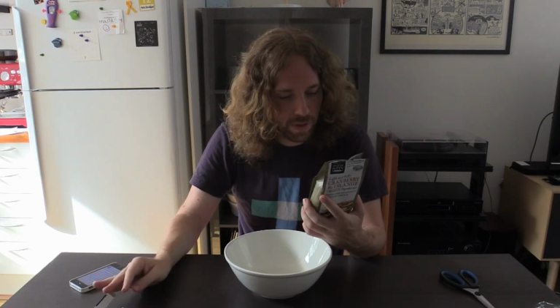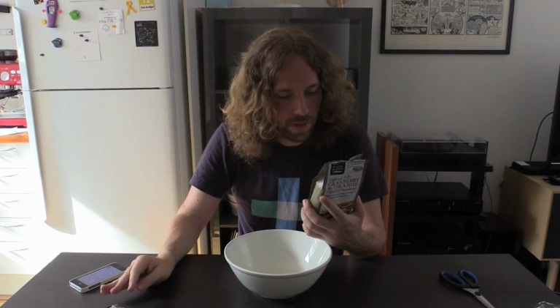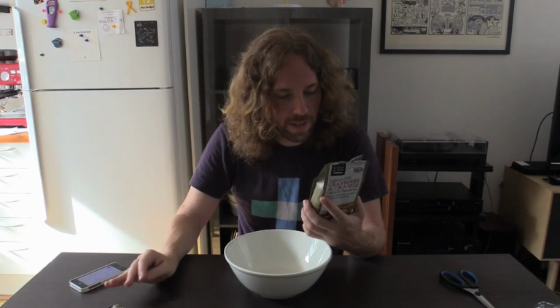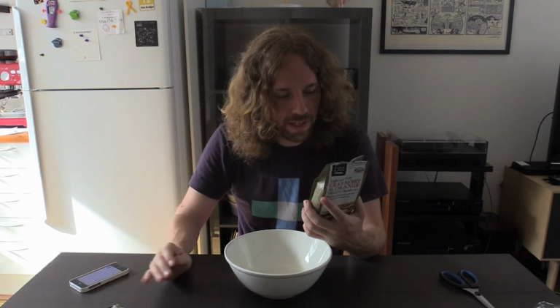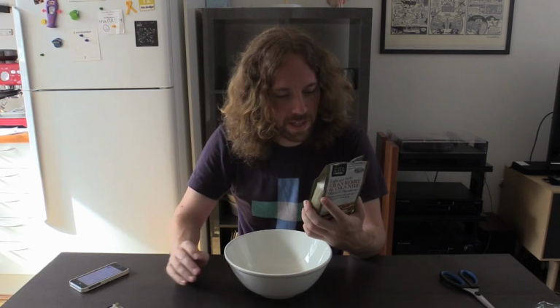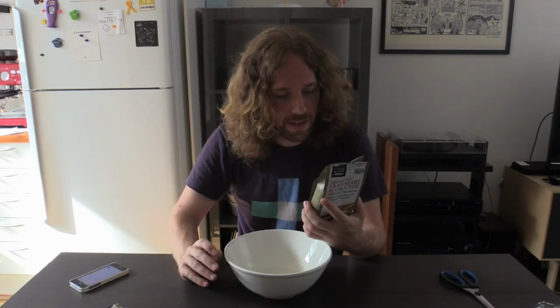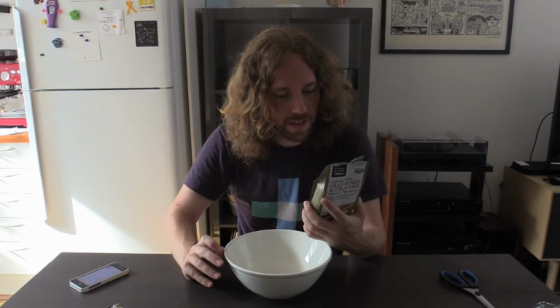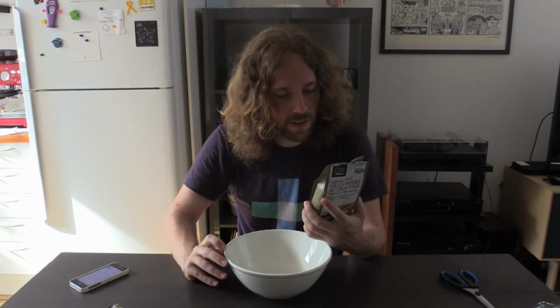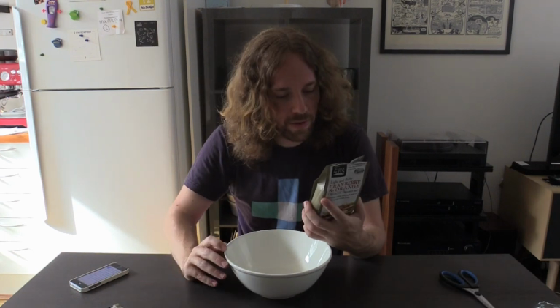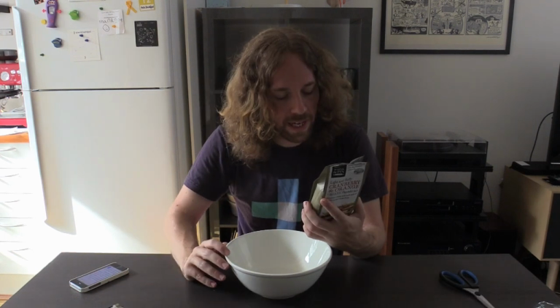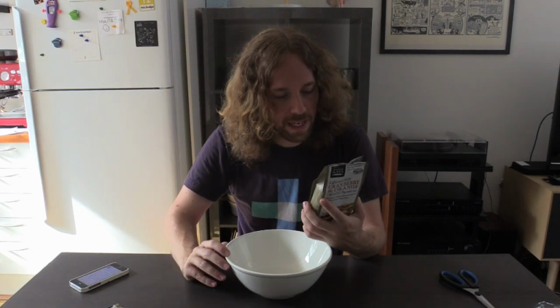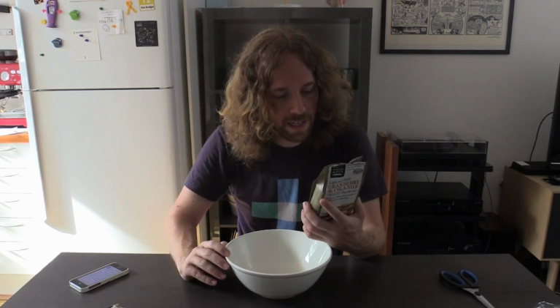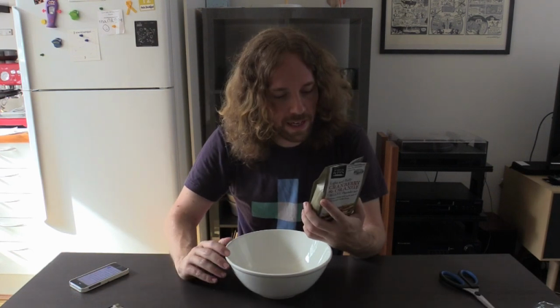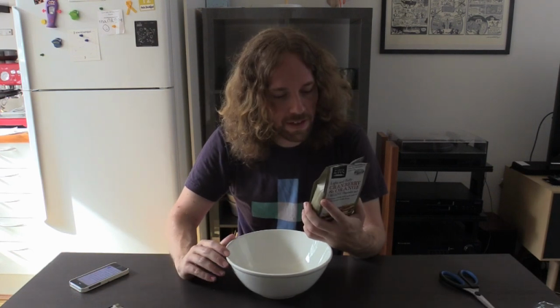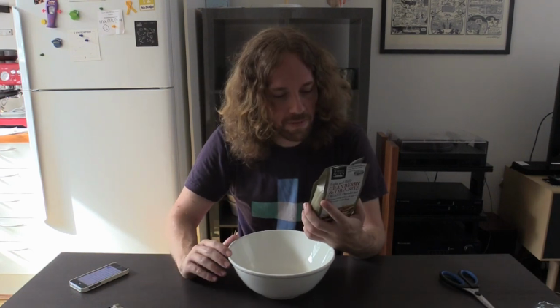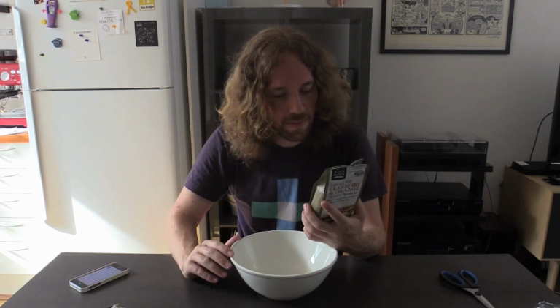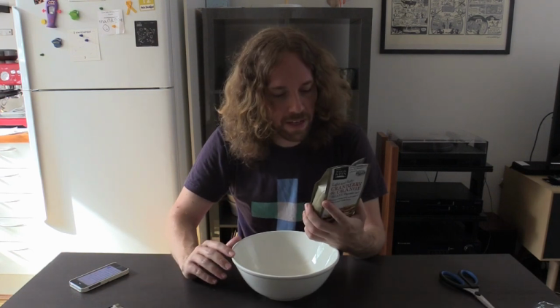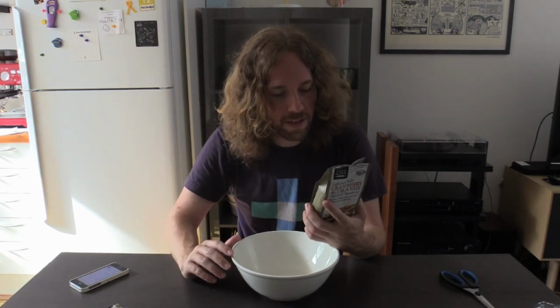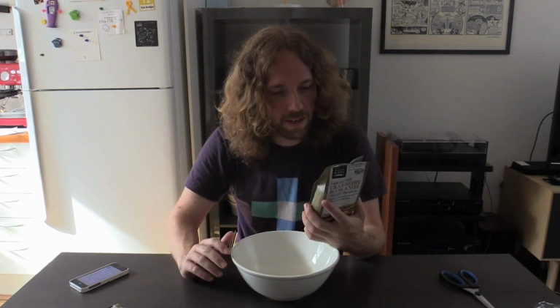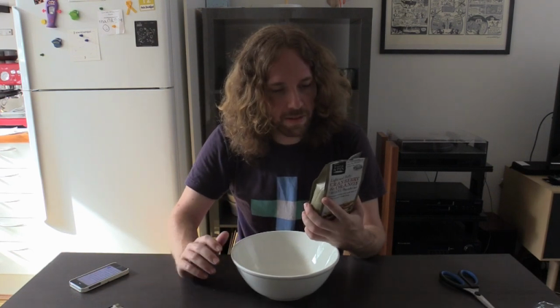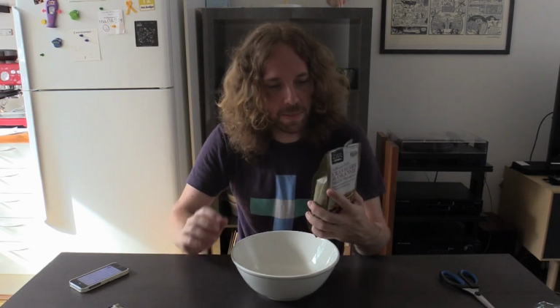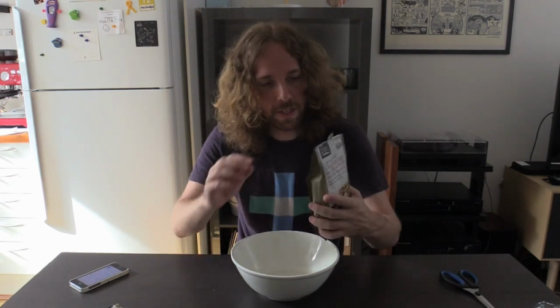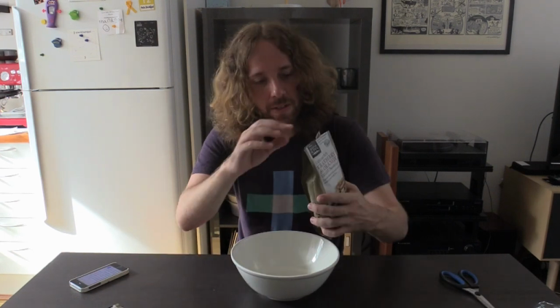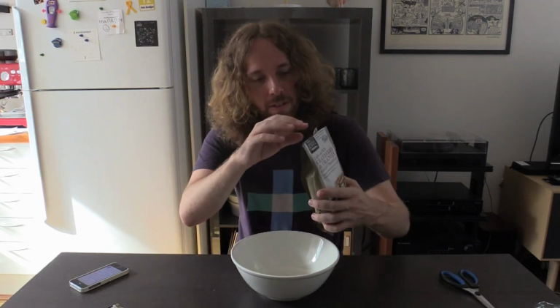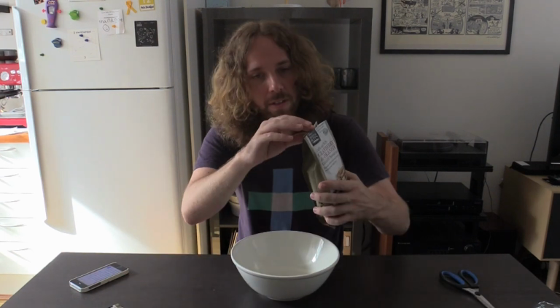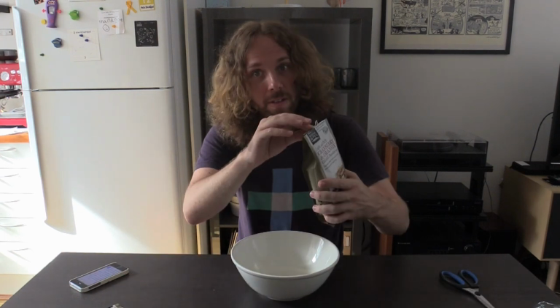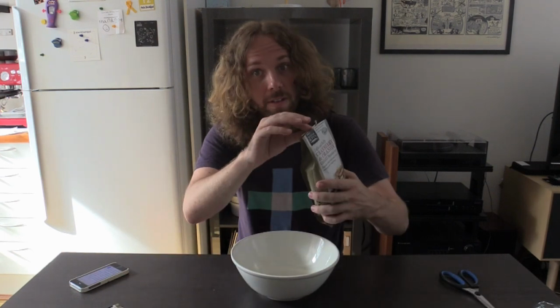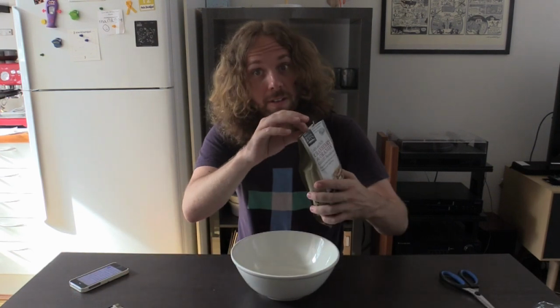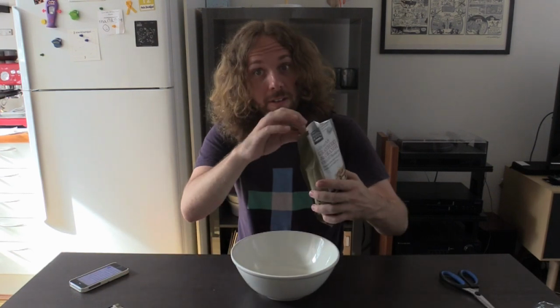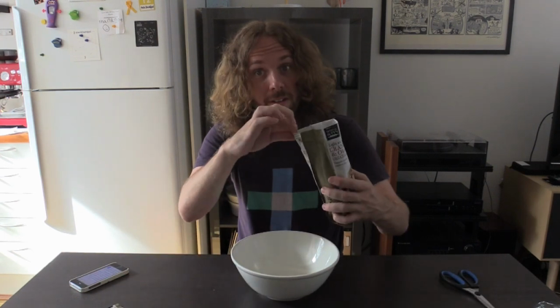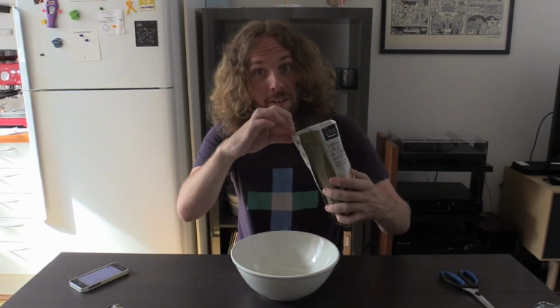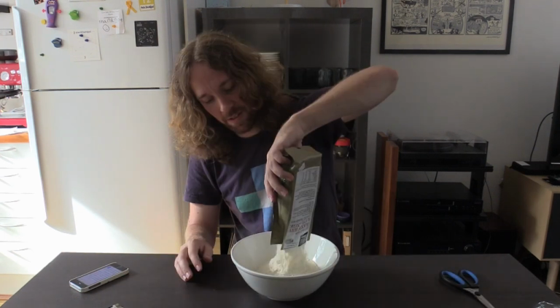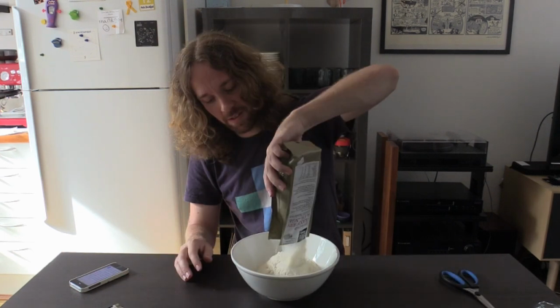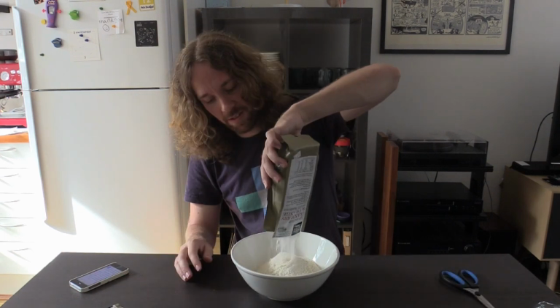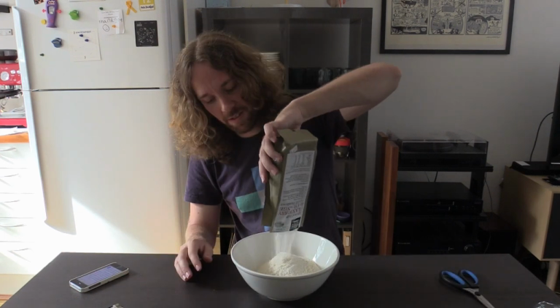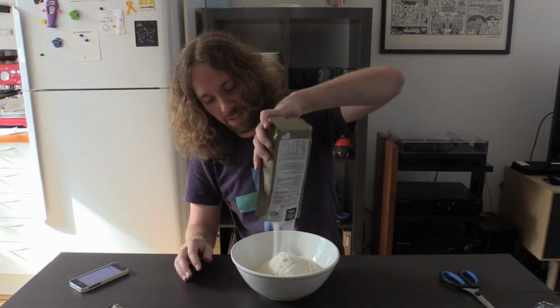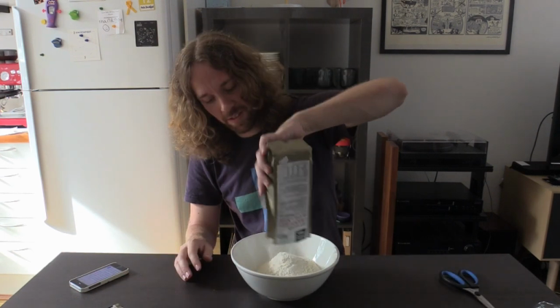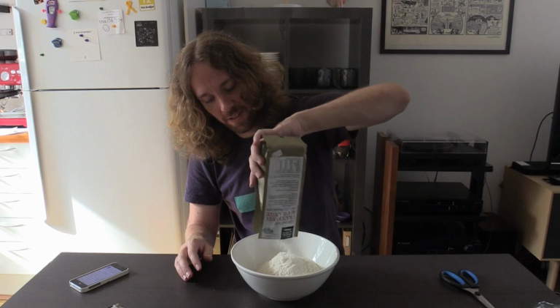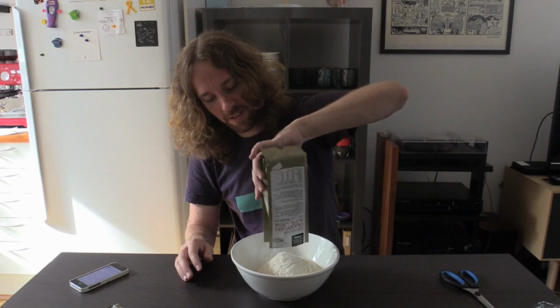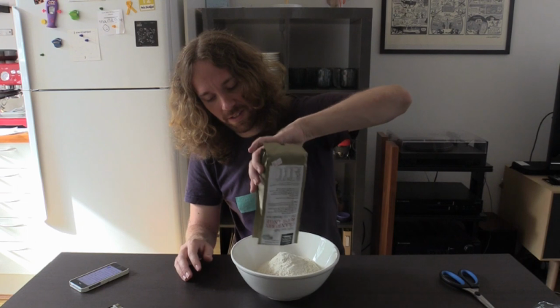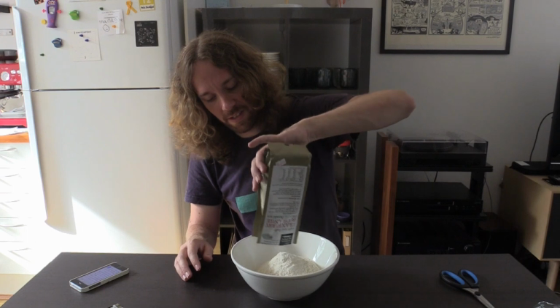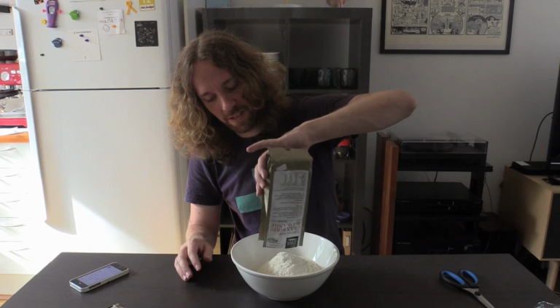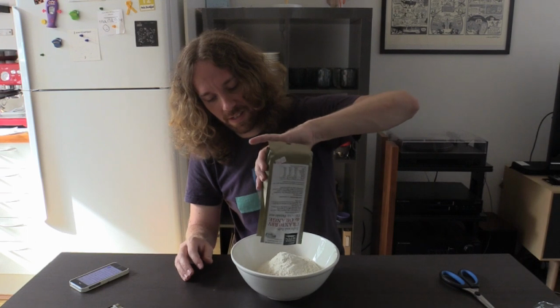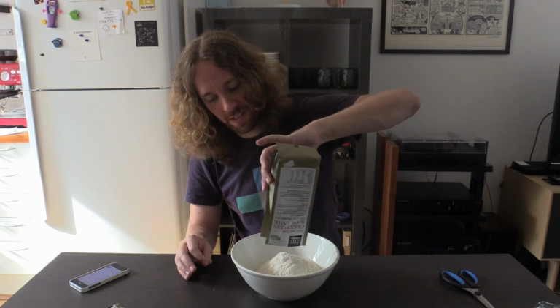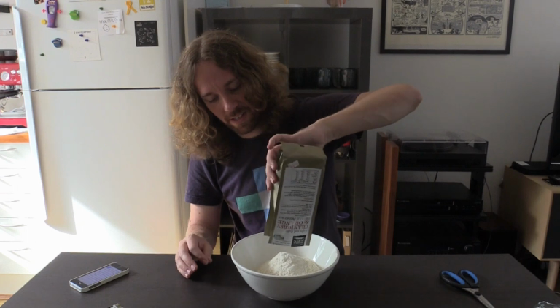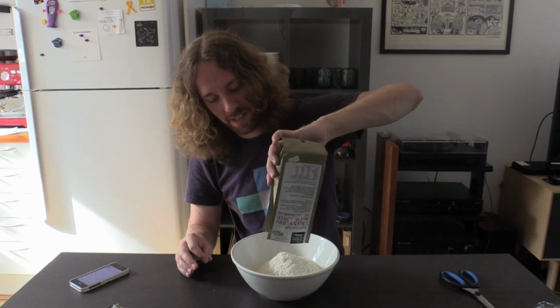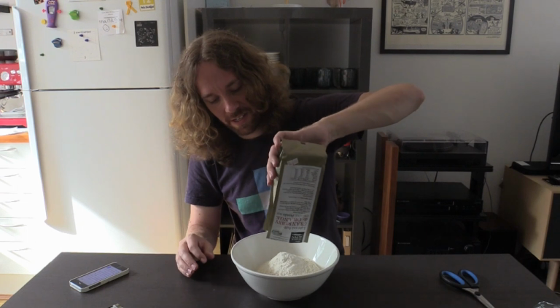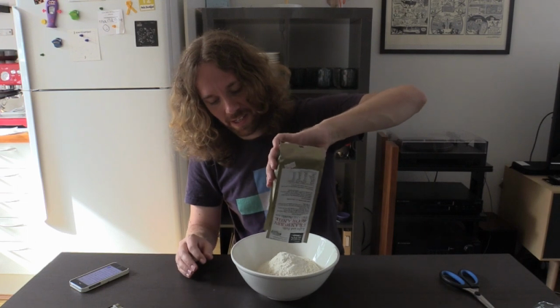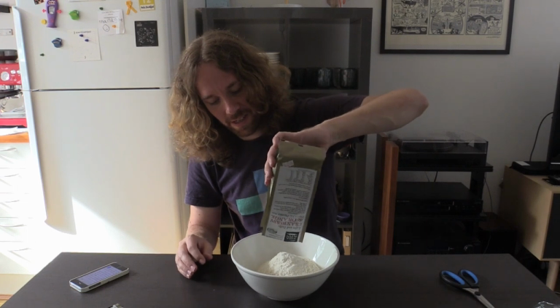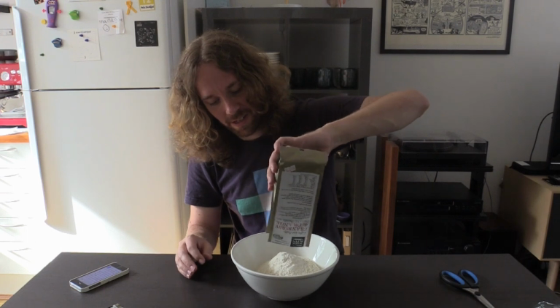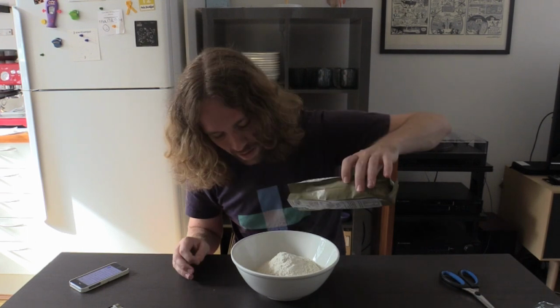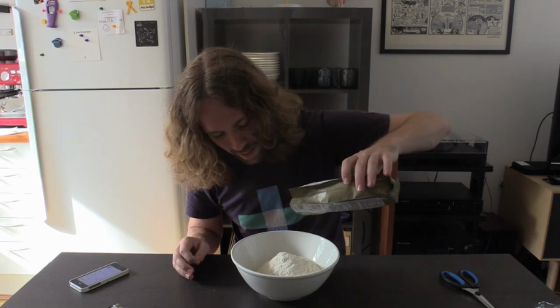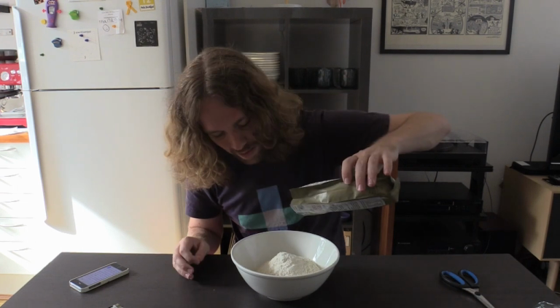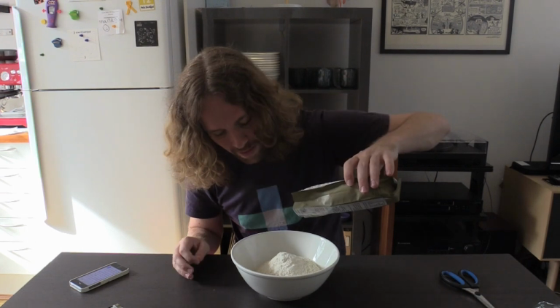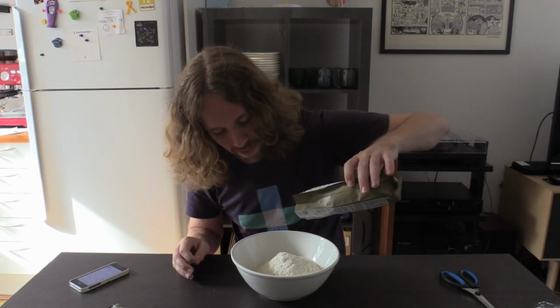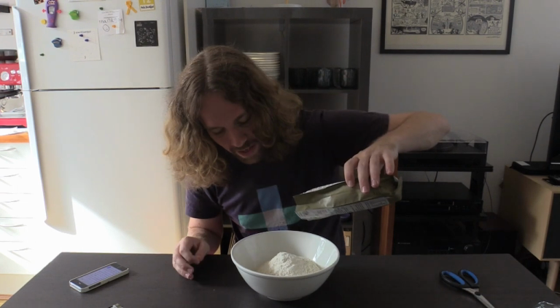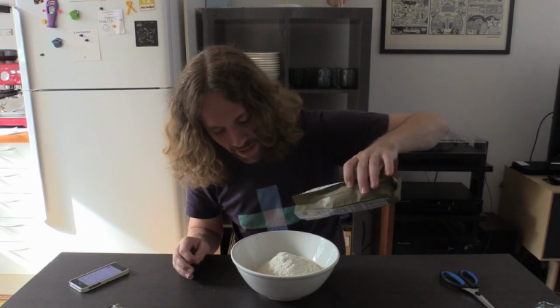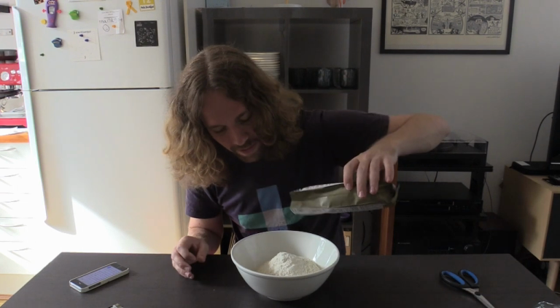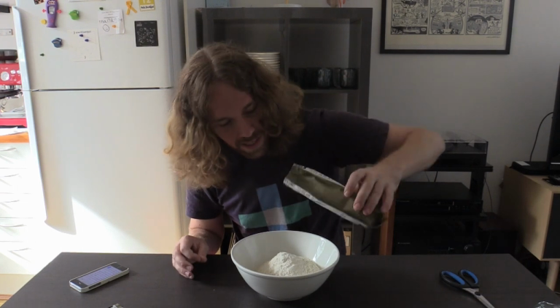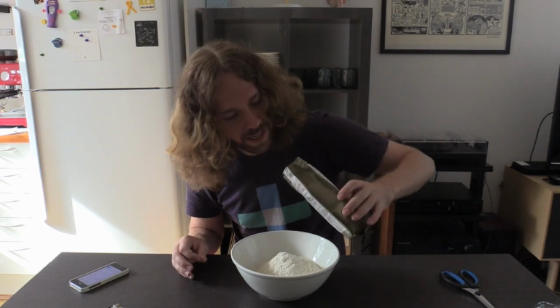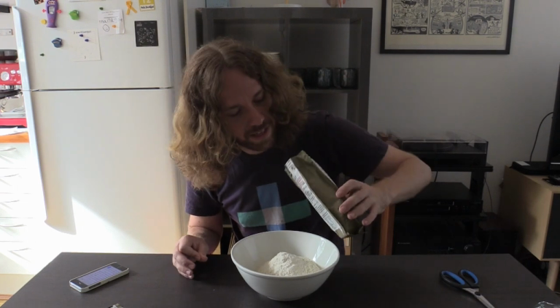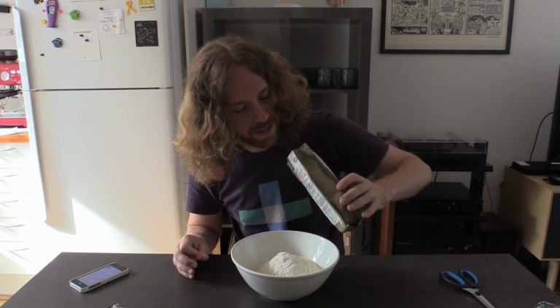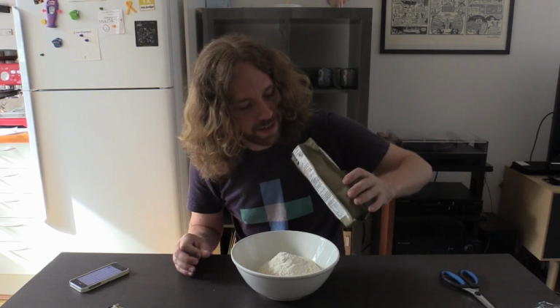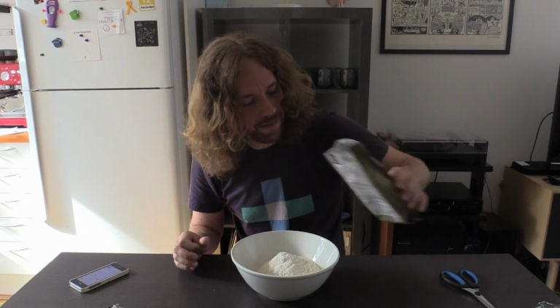Pour contents into a large mixing bowl. Done. This might not be large enough.